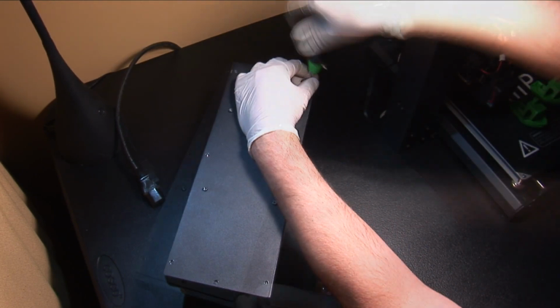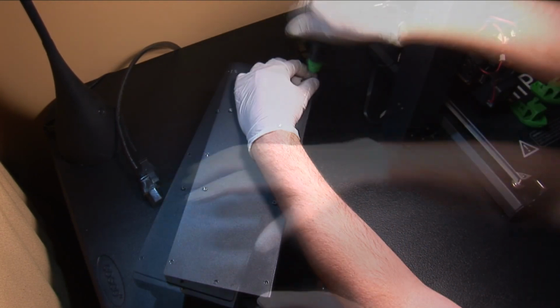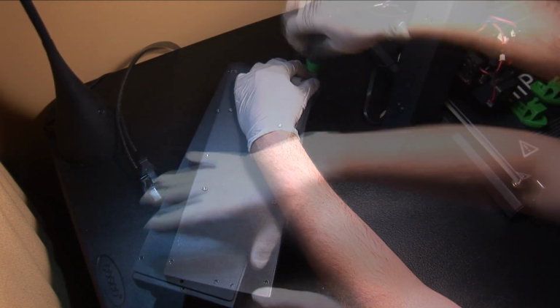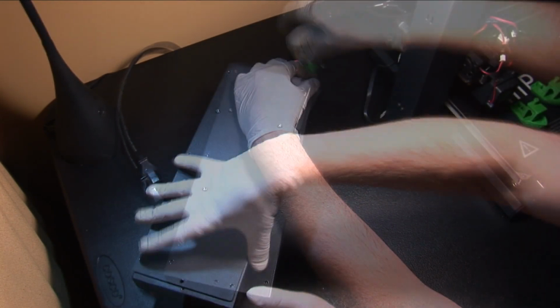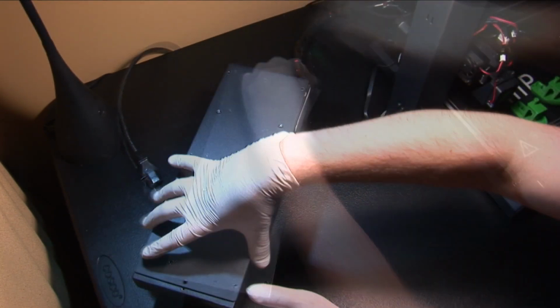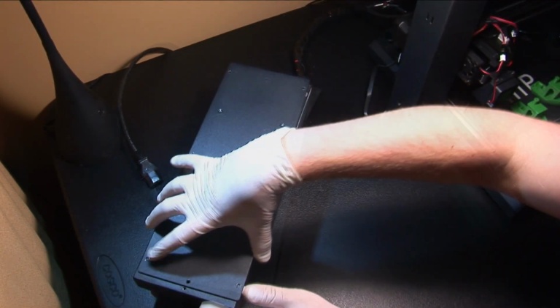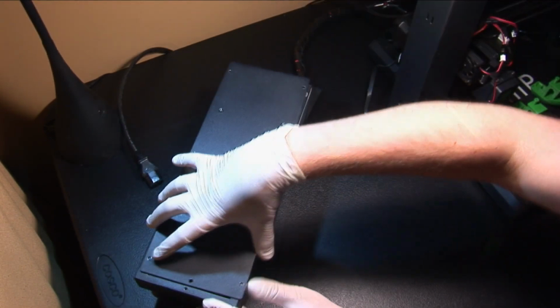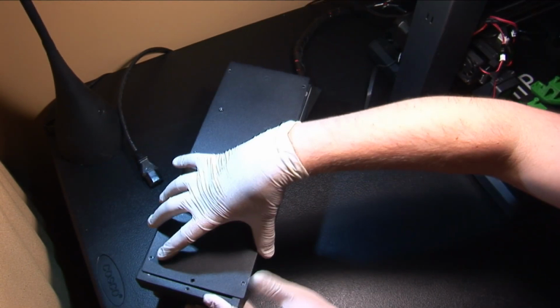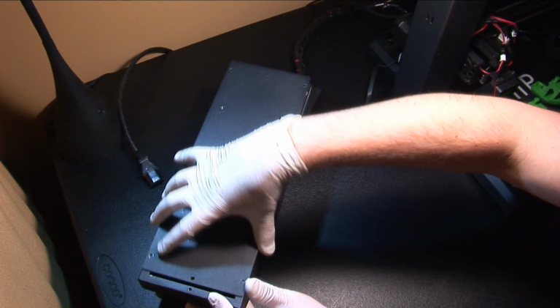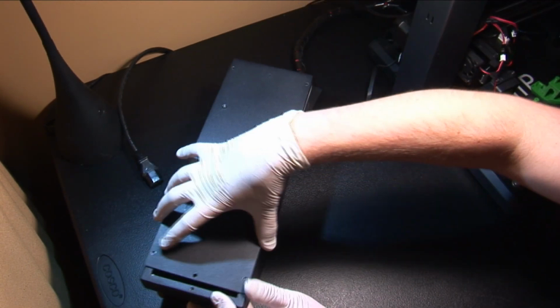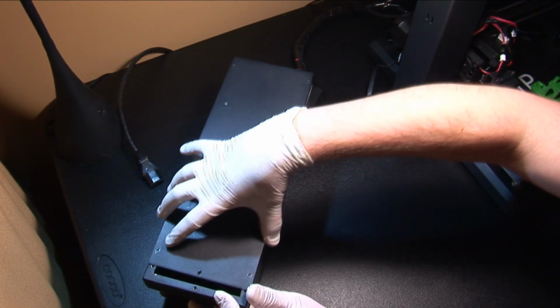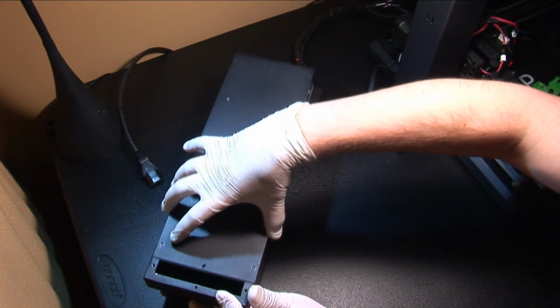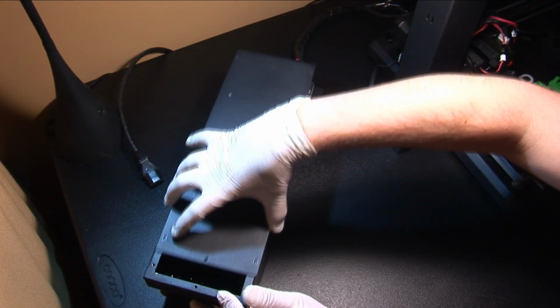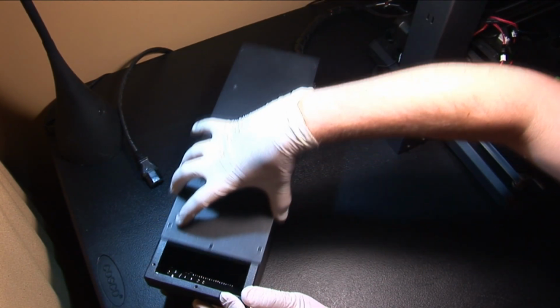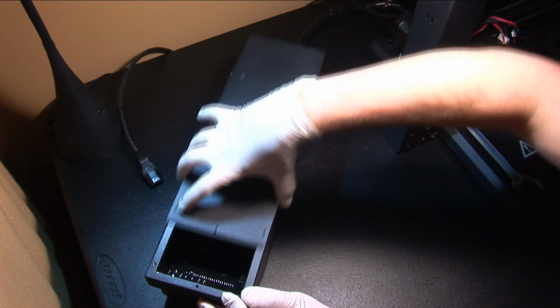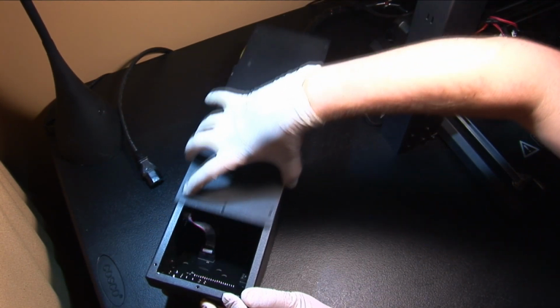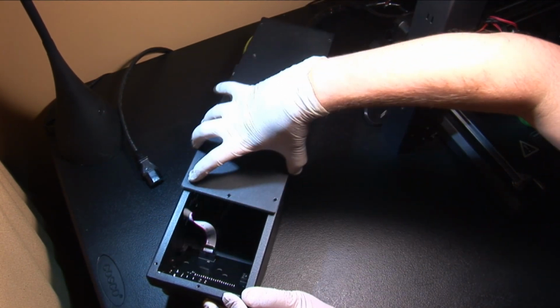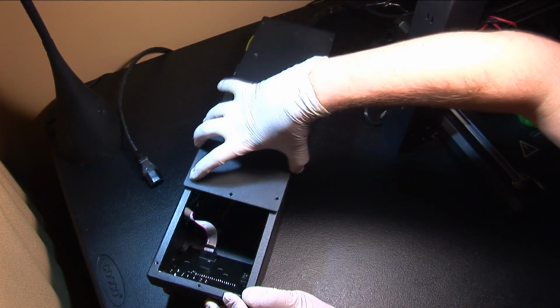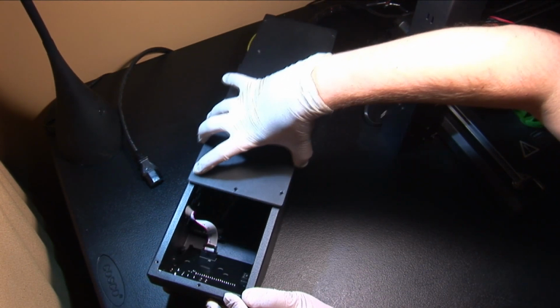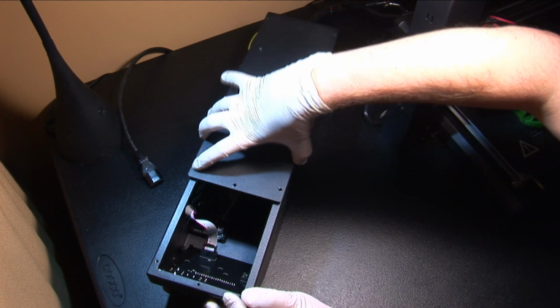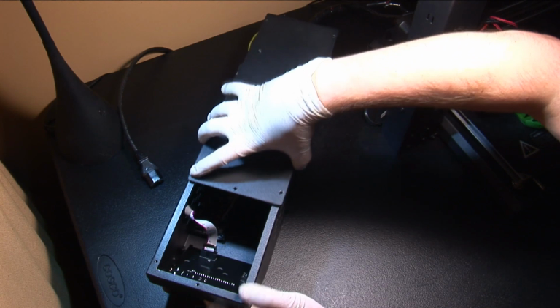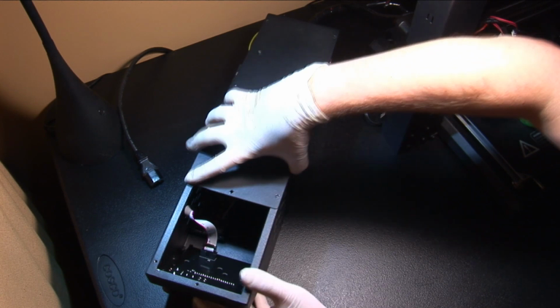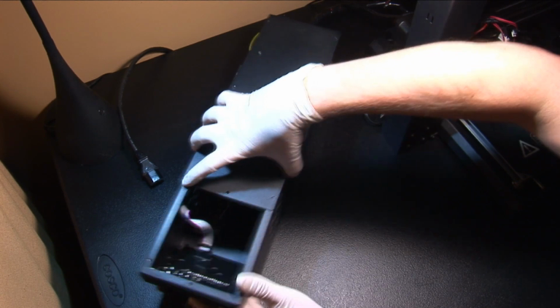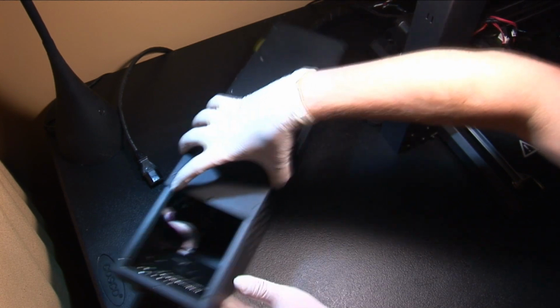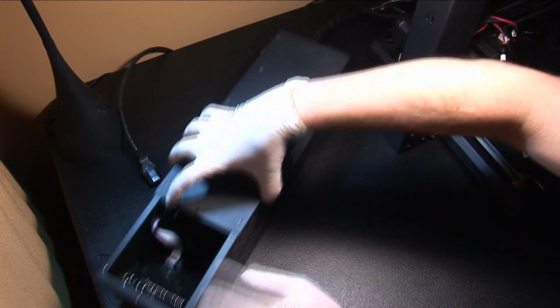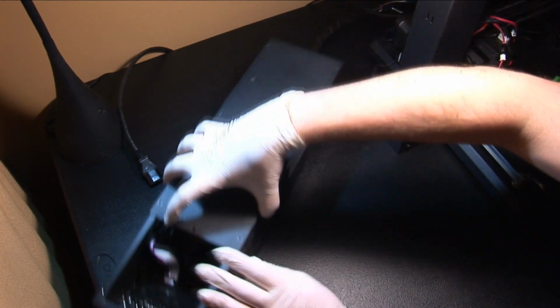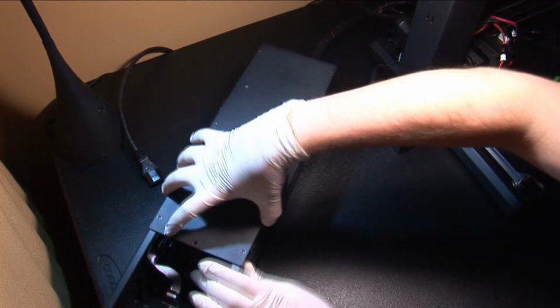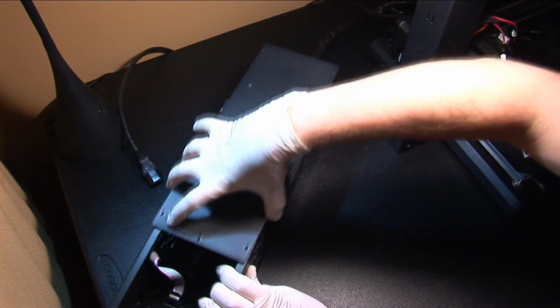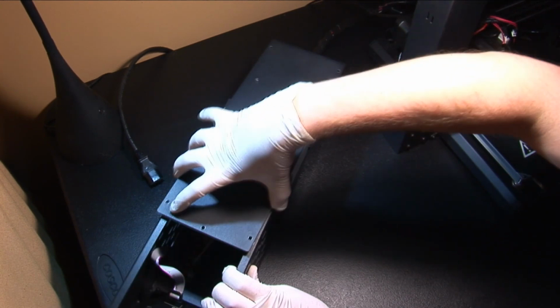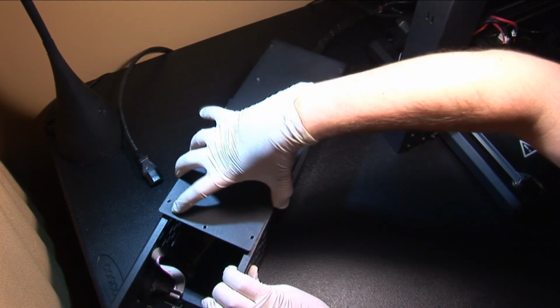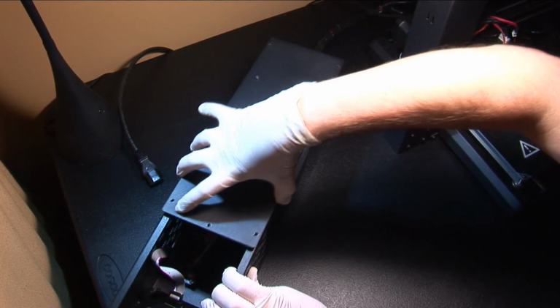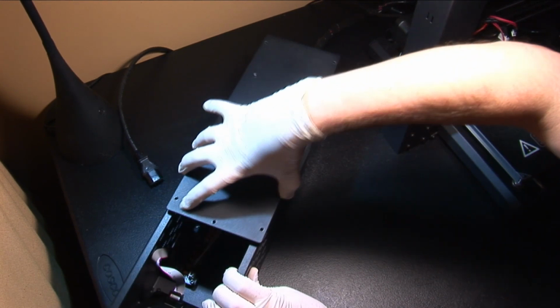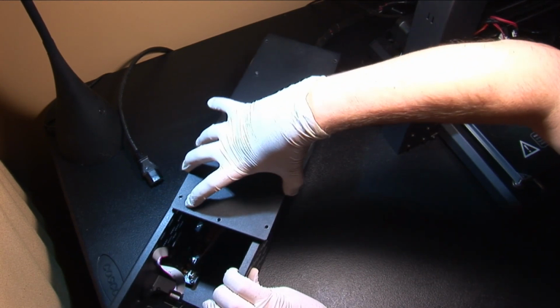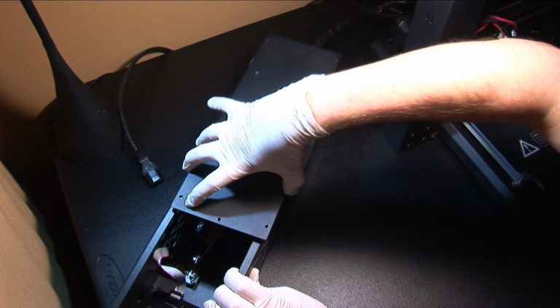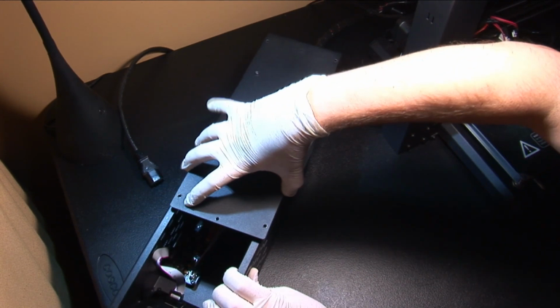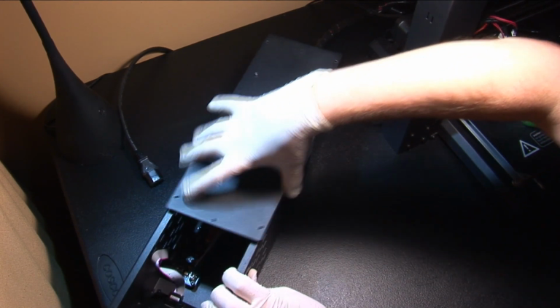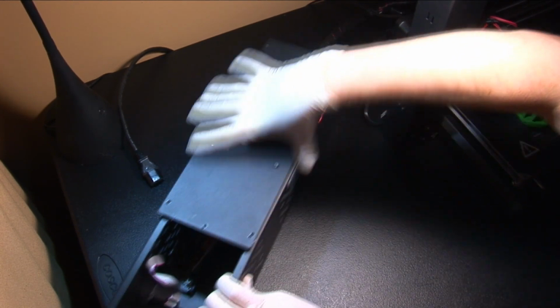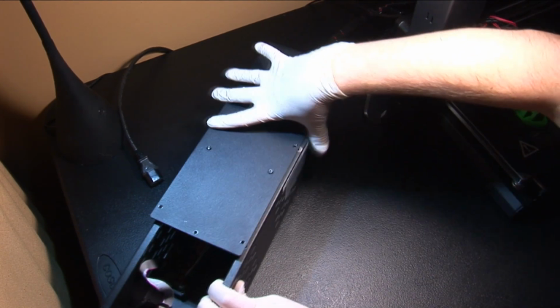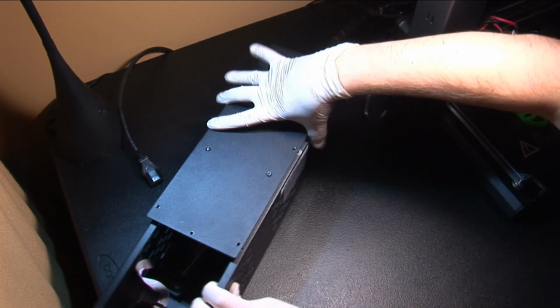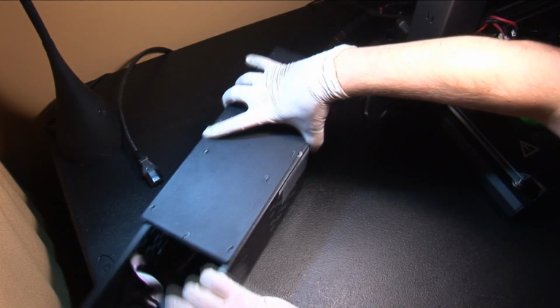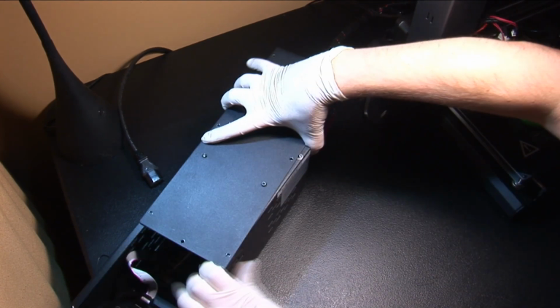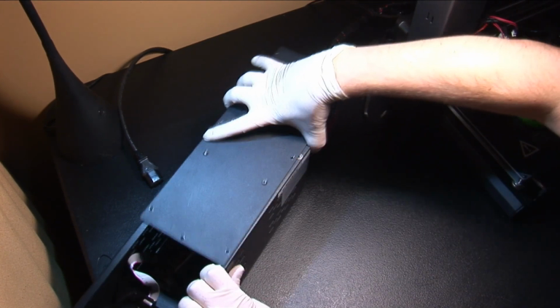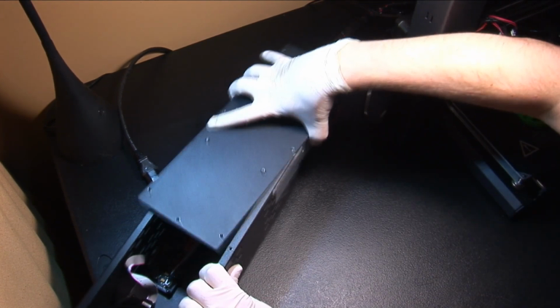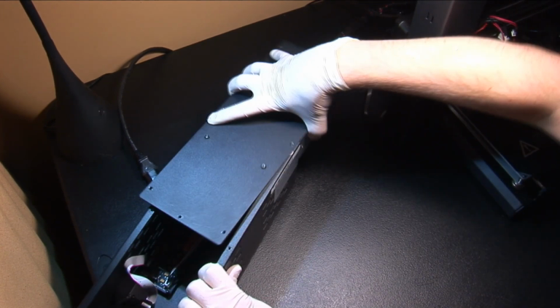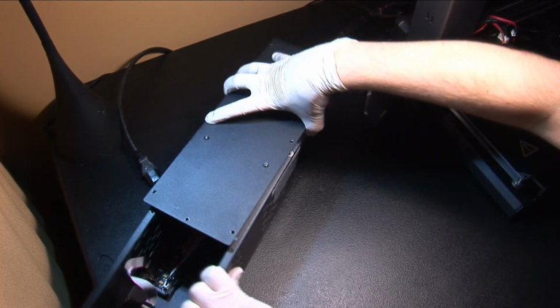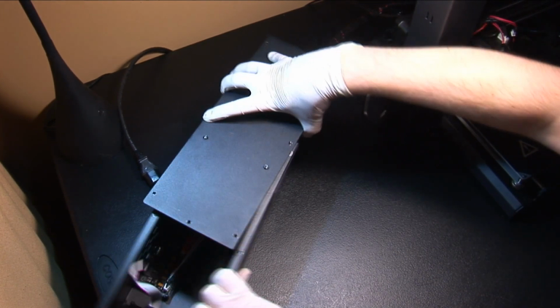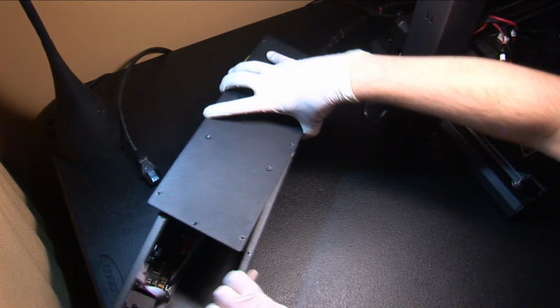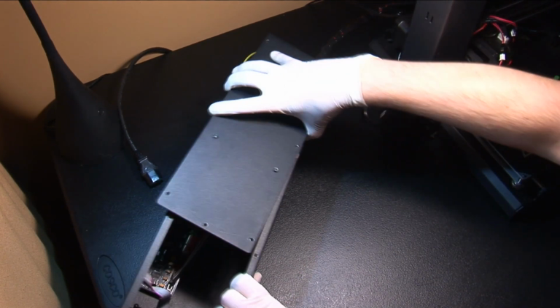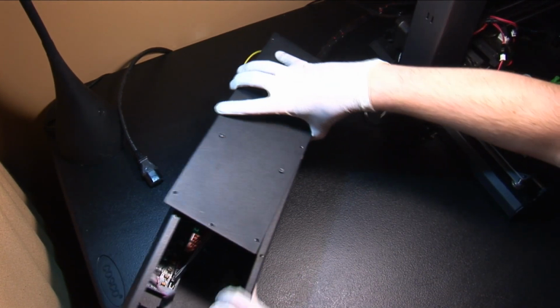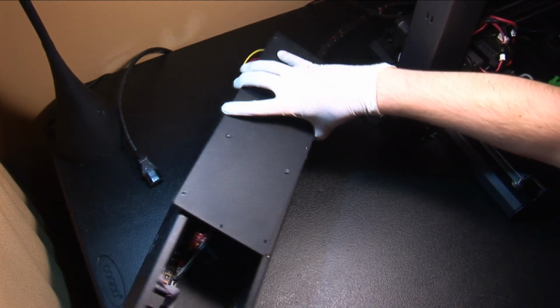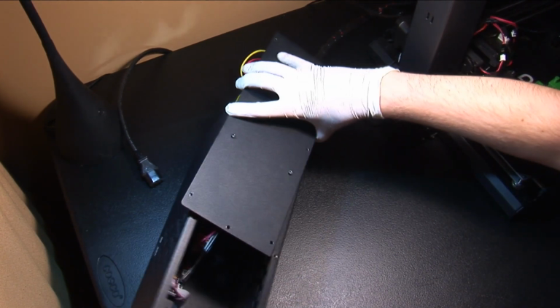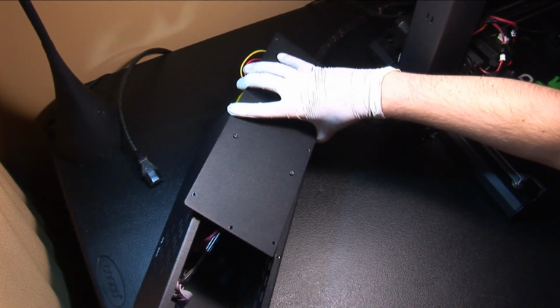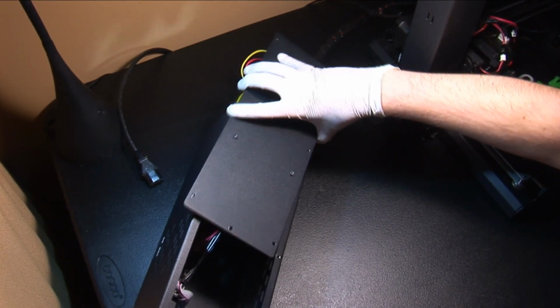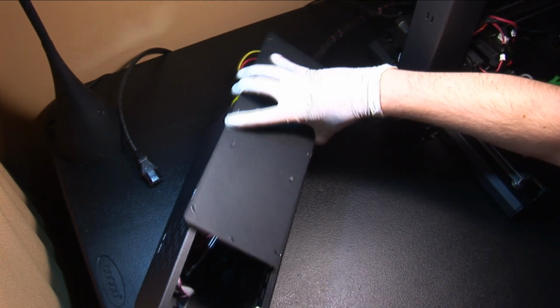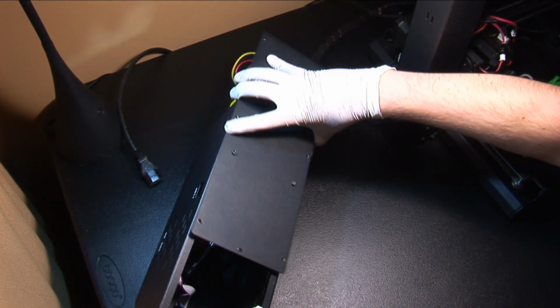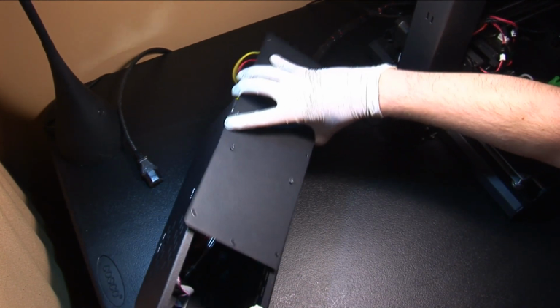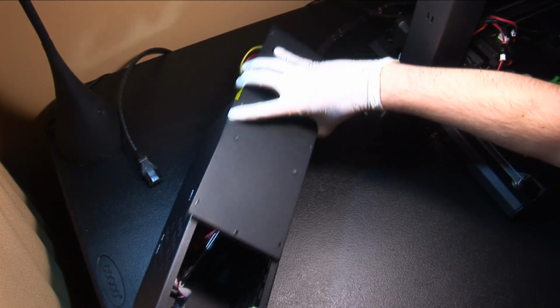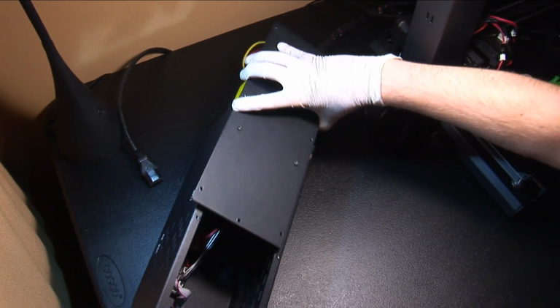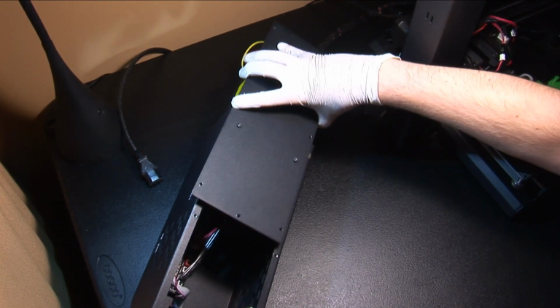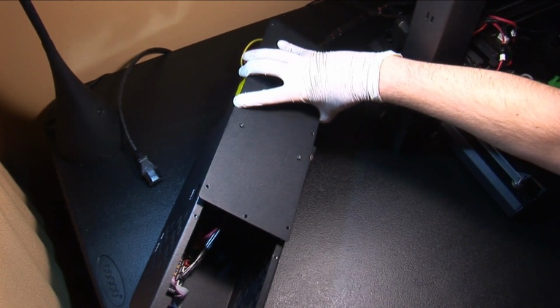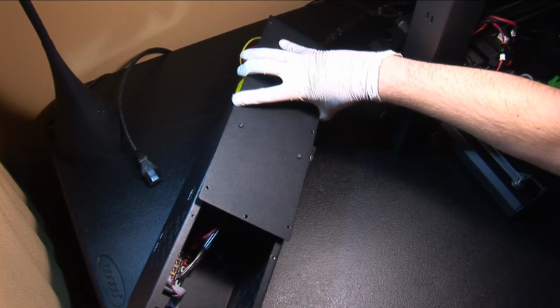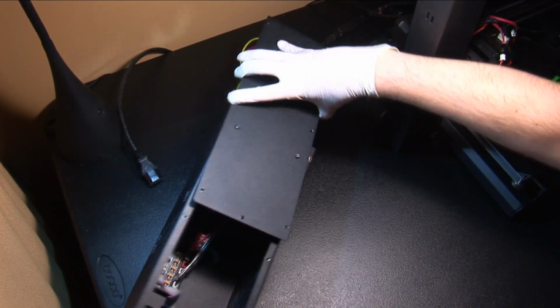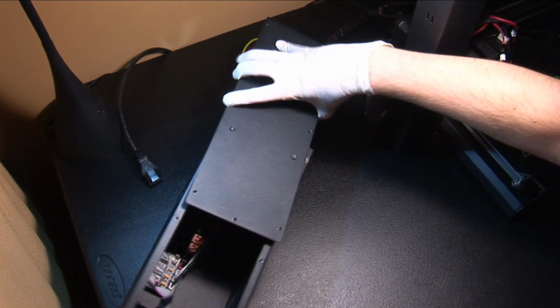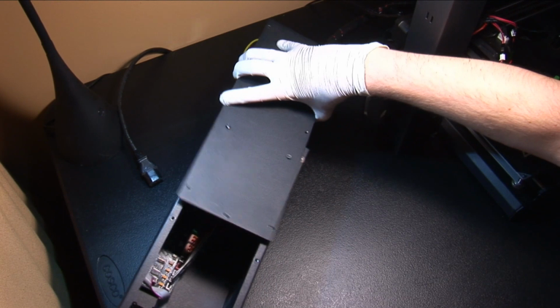Next, slide the bottom of the case backwards until the power supply clears the case. If you remove the power supply screws, you can simply lift the cover off.